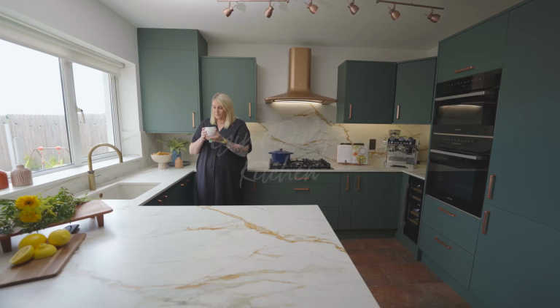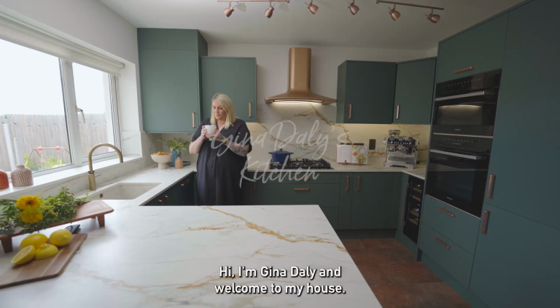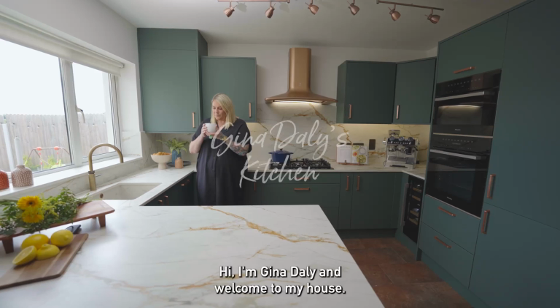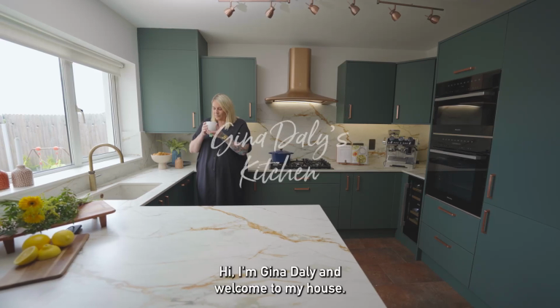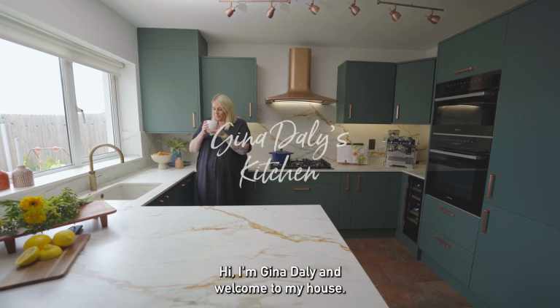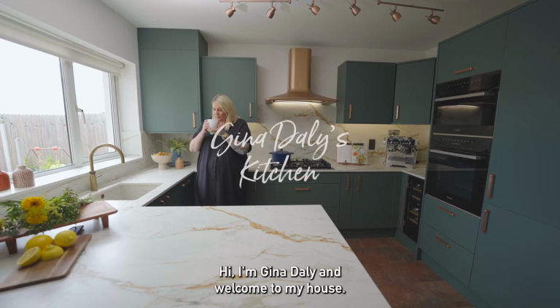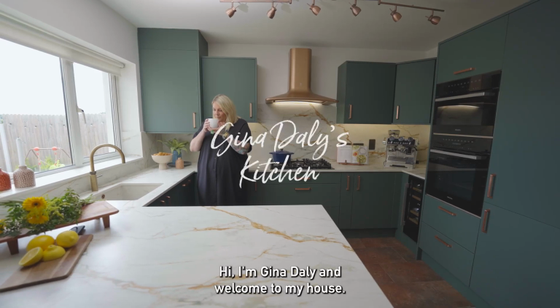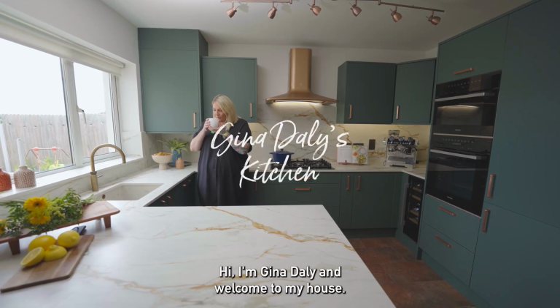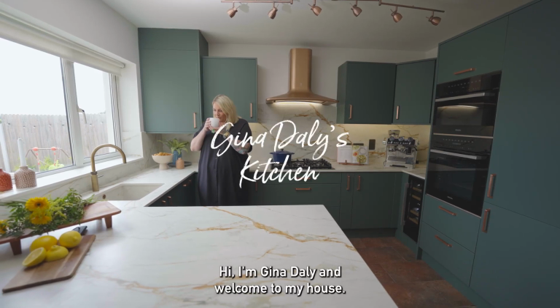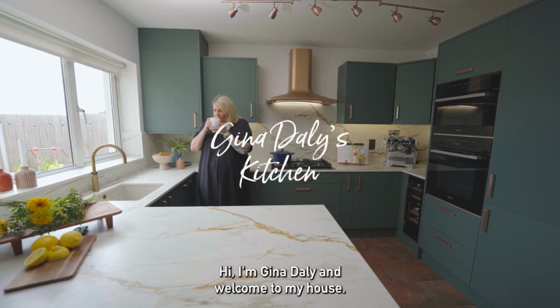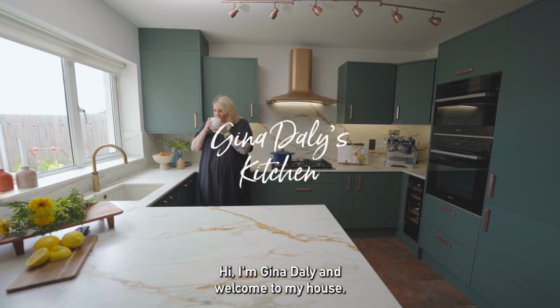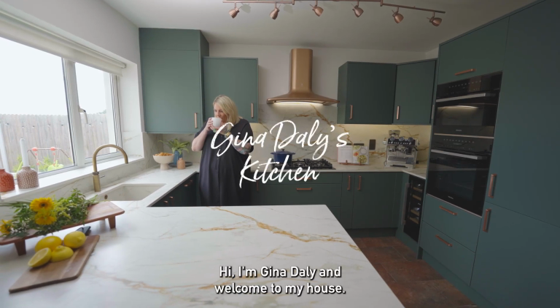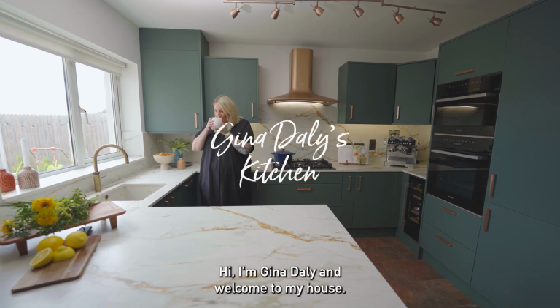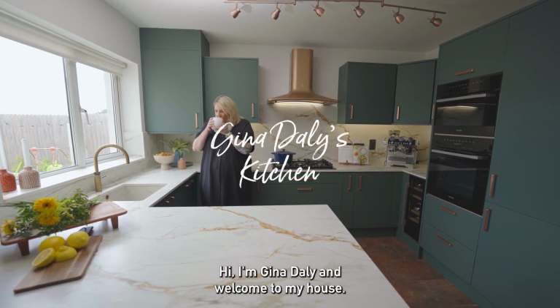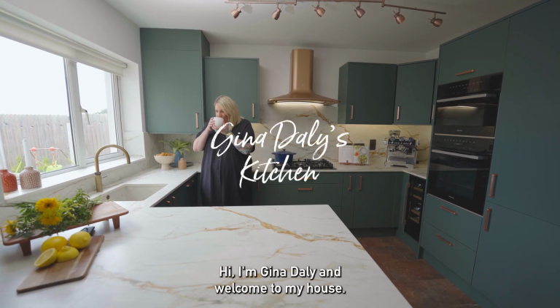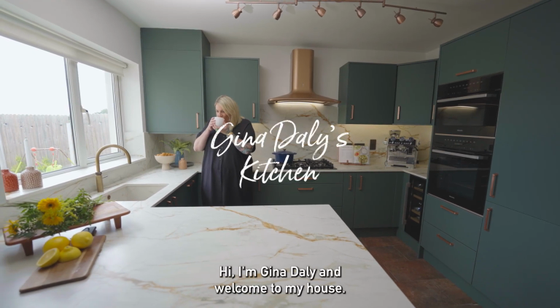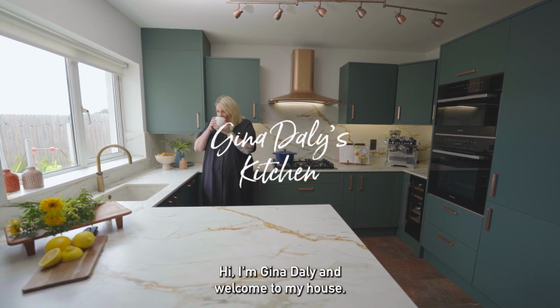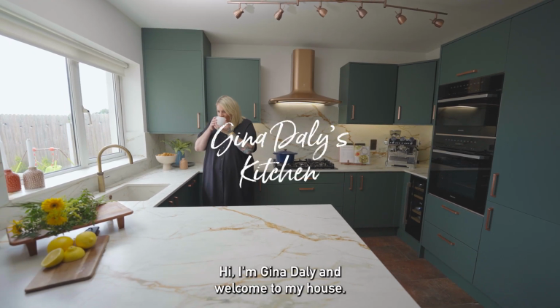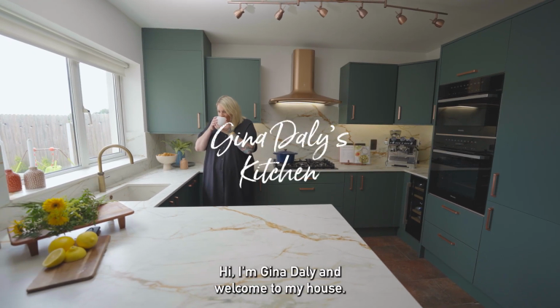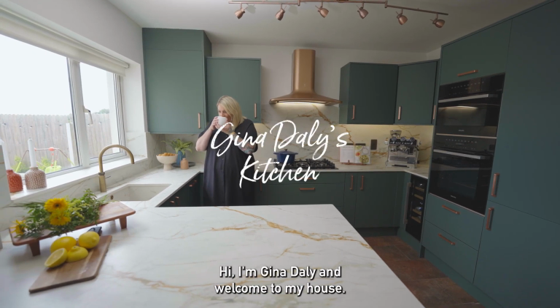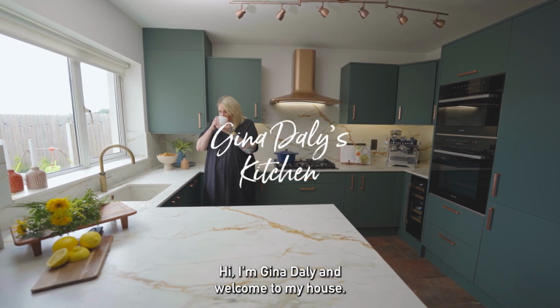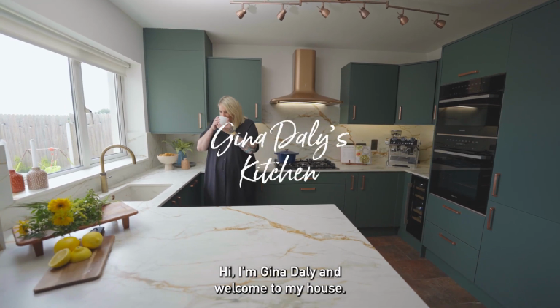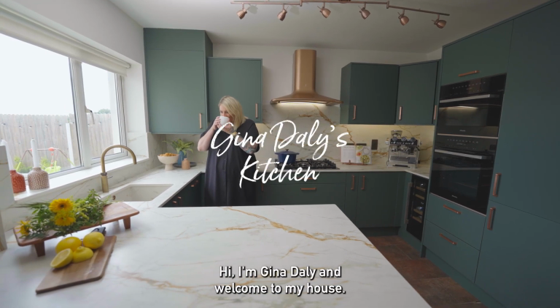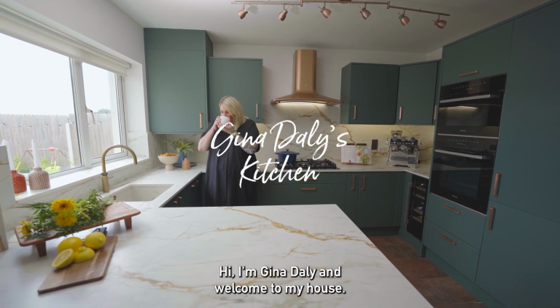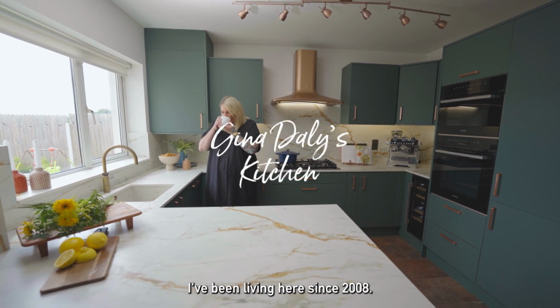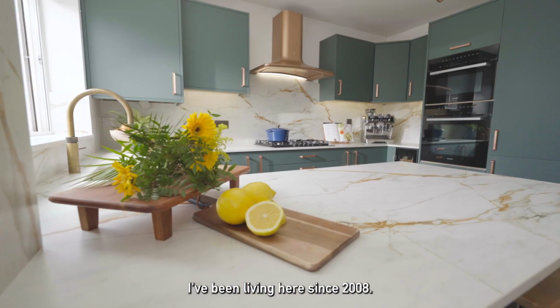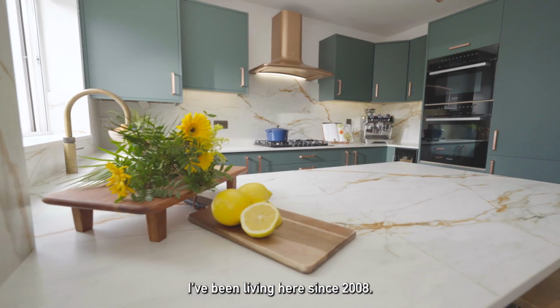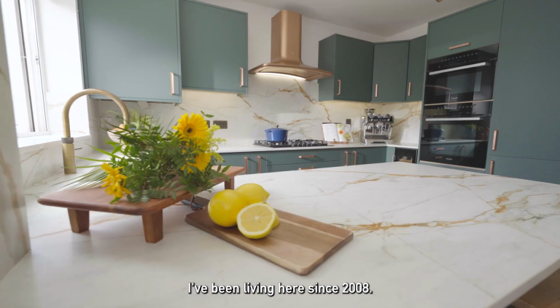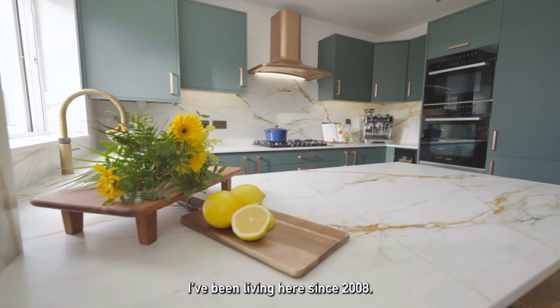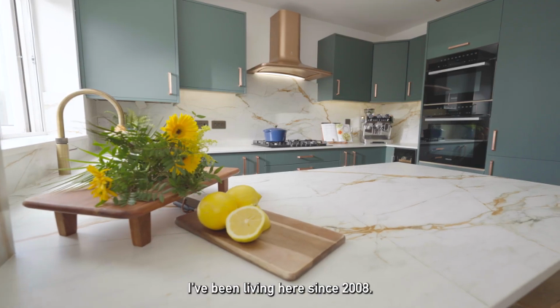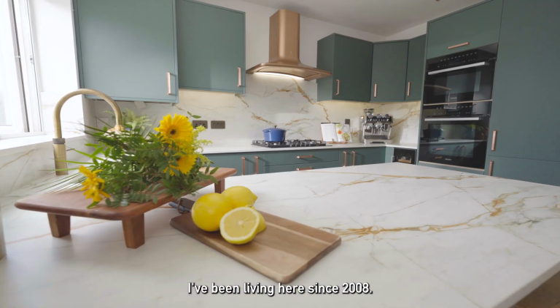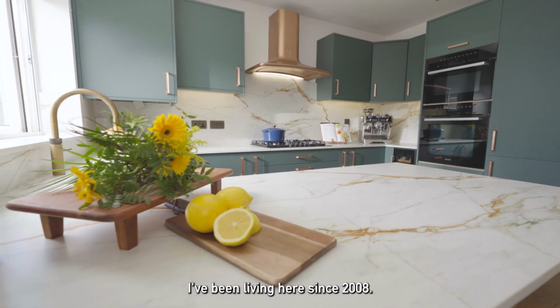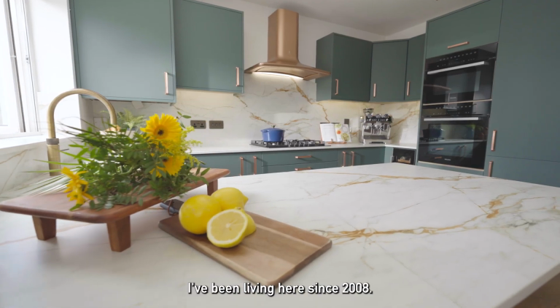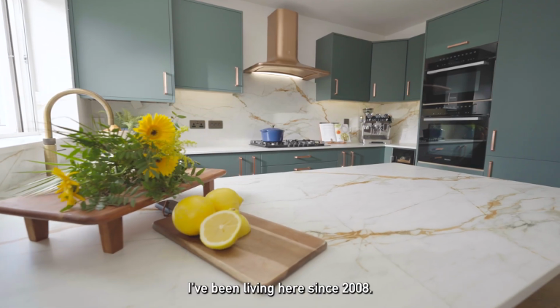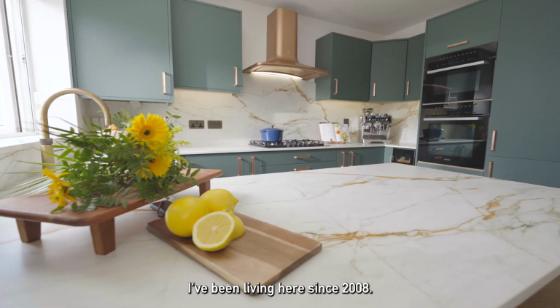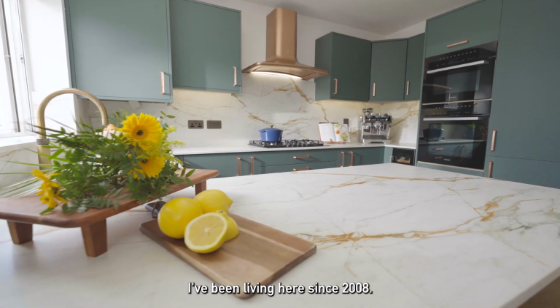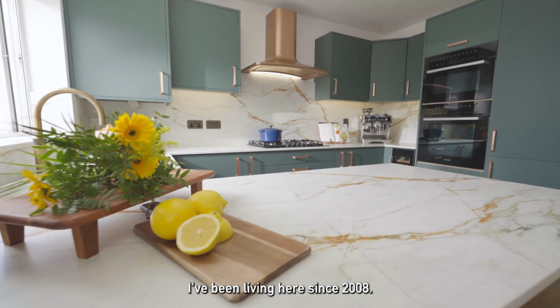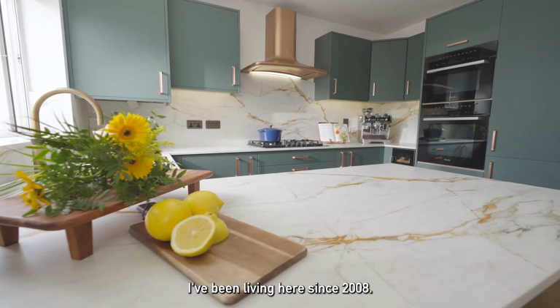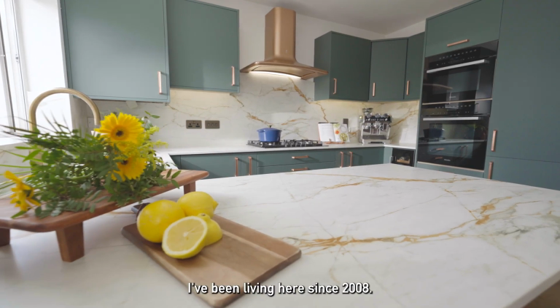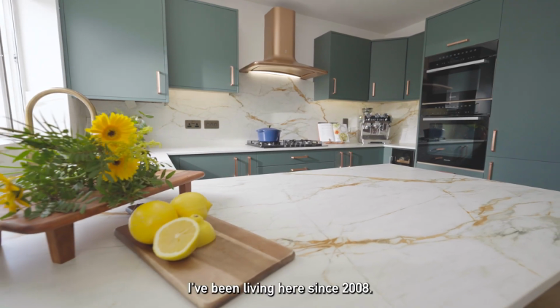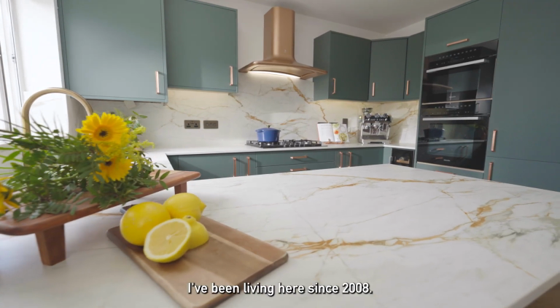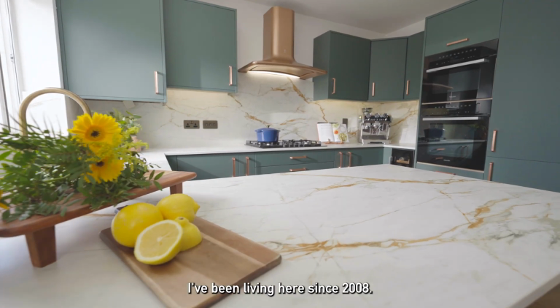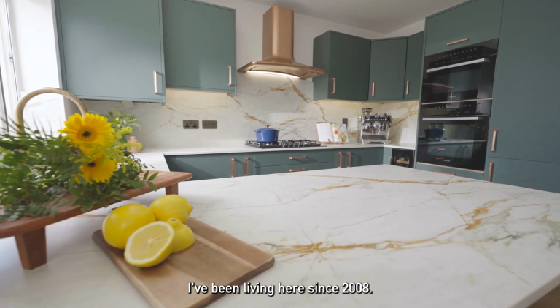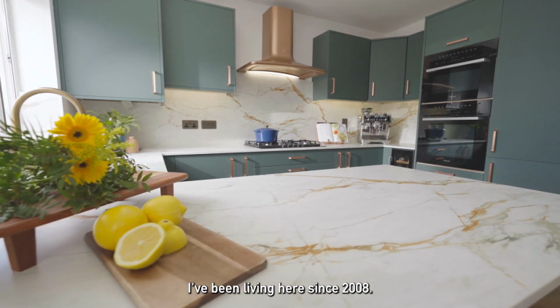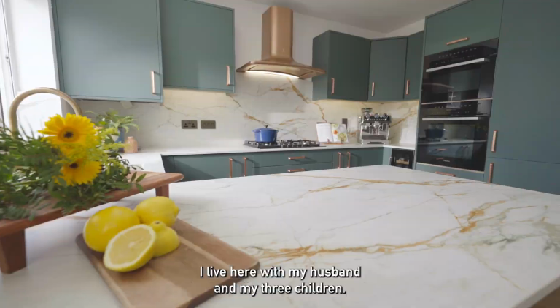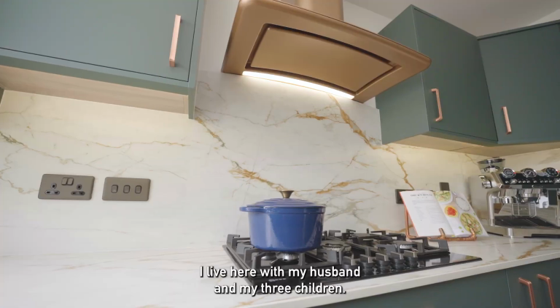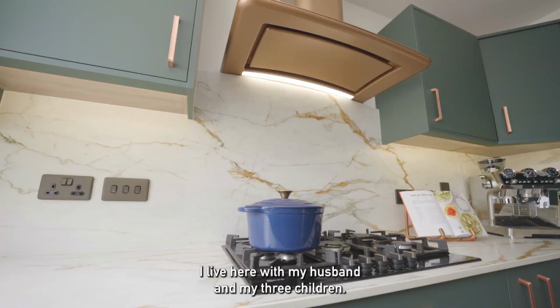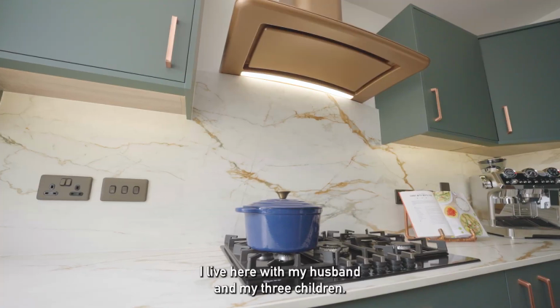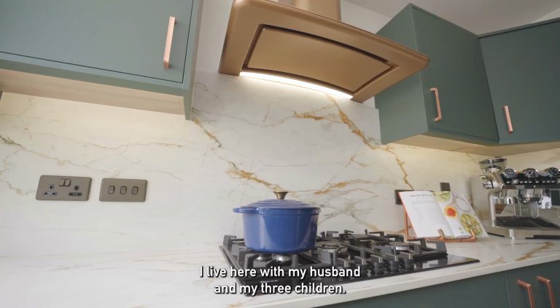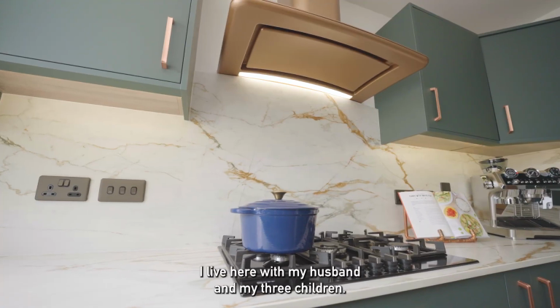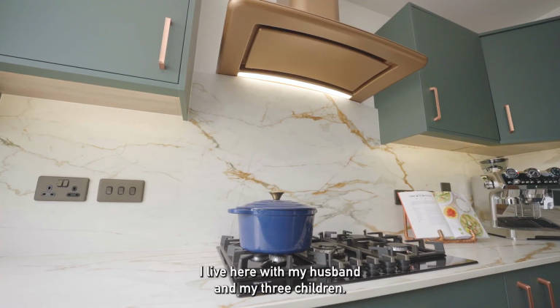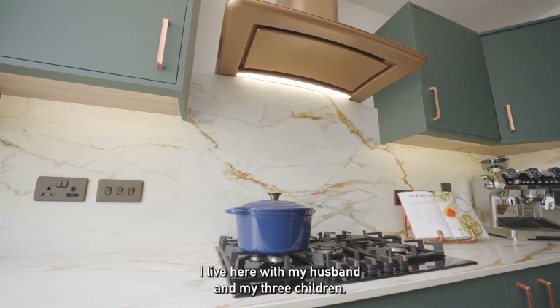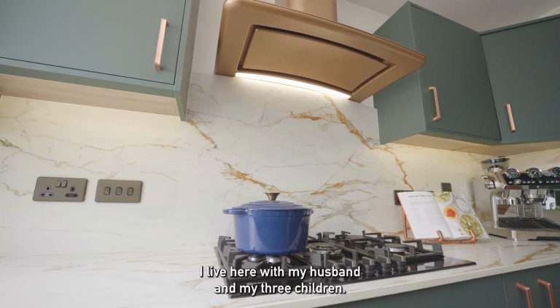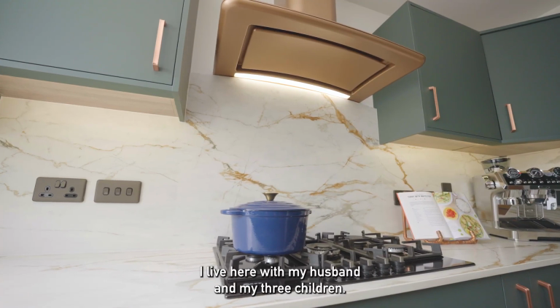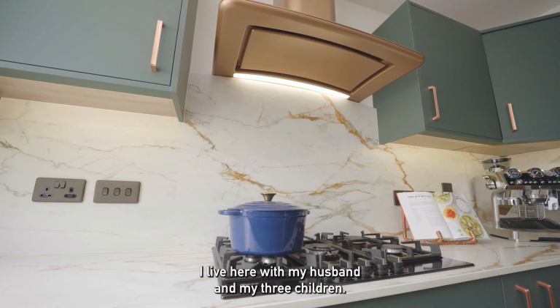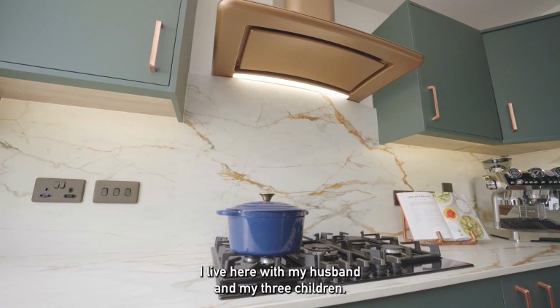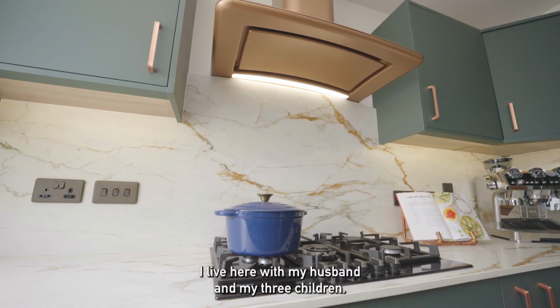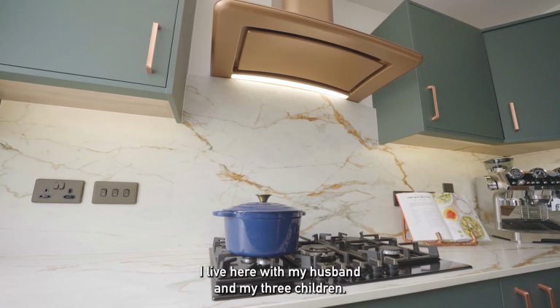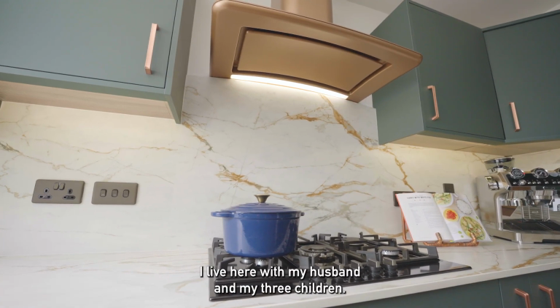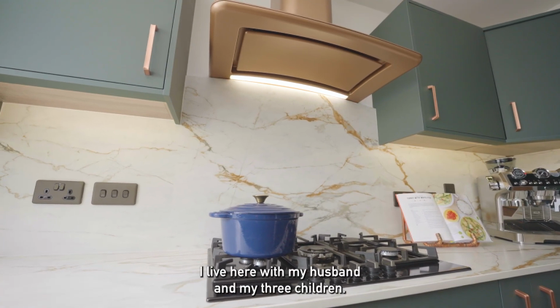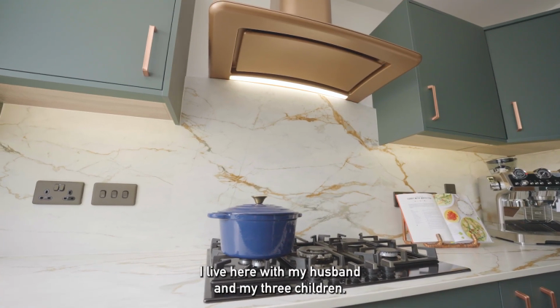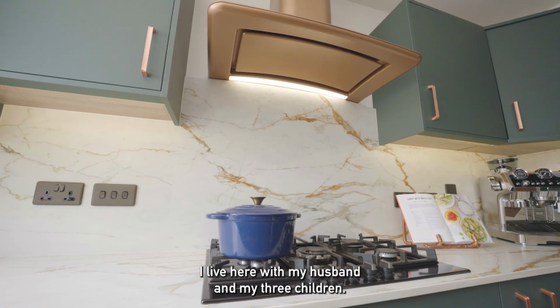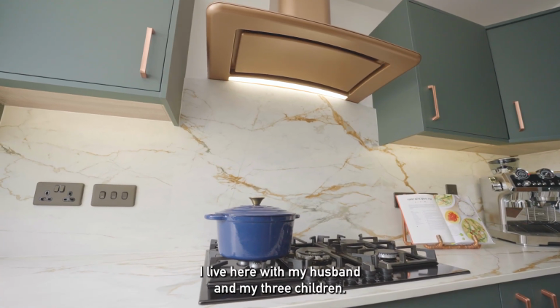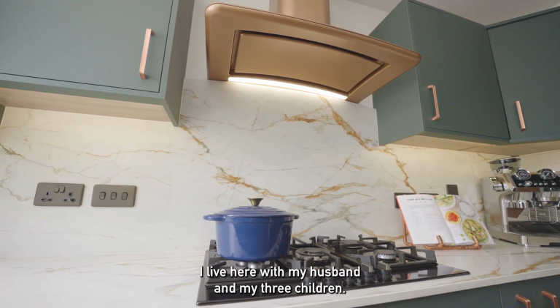Hi, I'm Gina Daly and welcome to my house. I've been living here since 2008 with my husband and my three children.